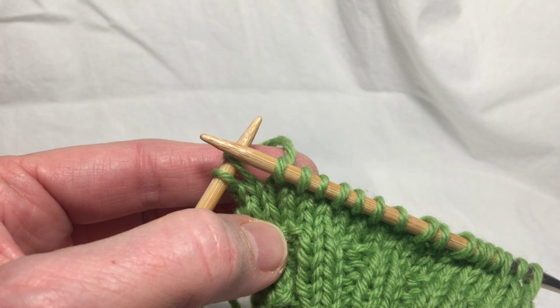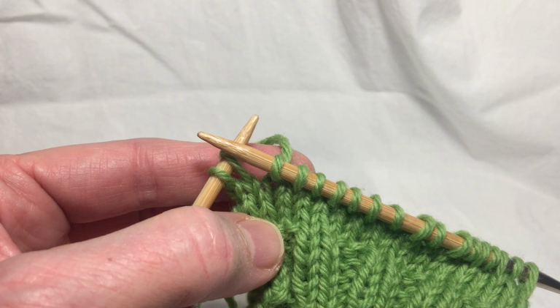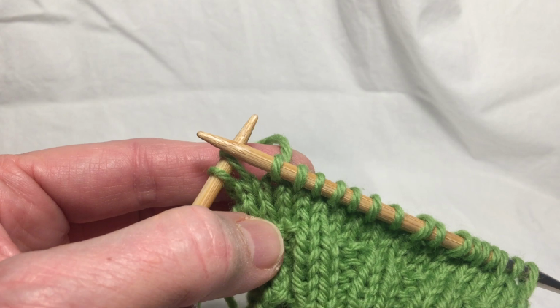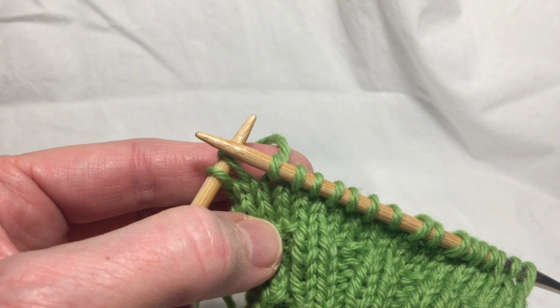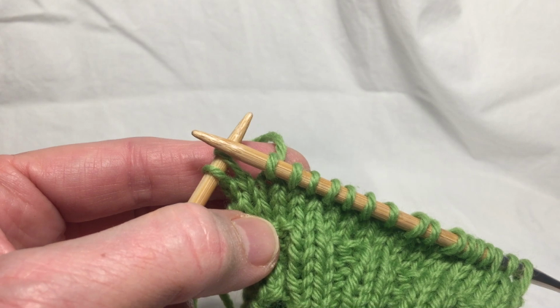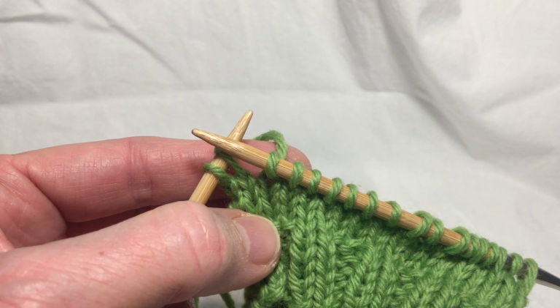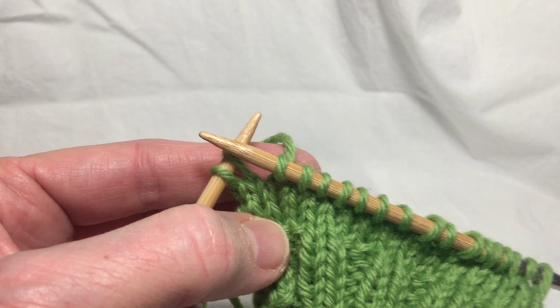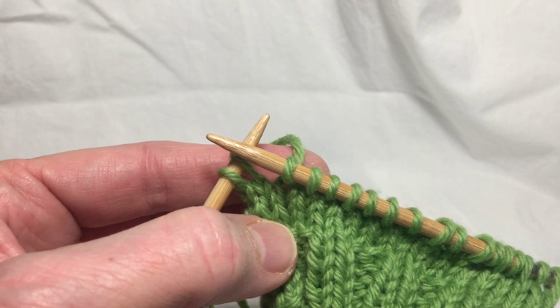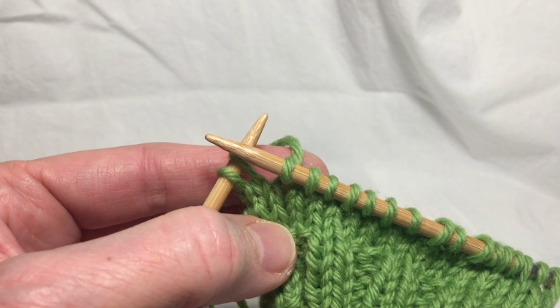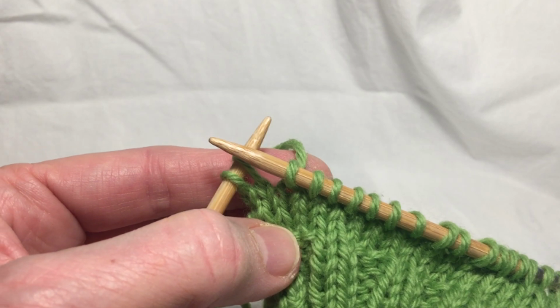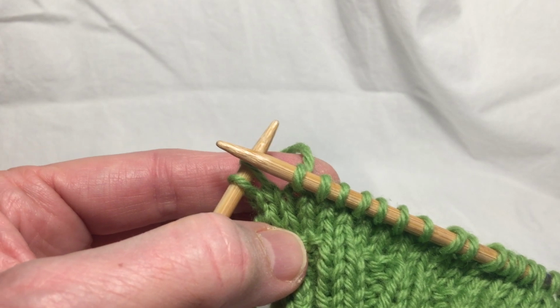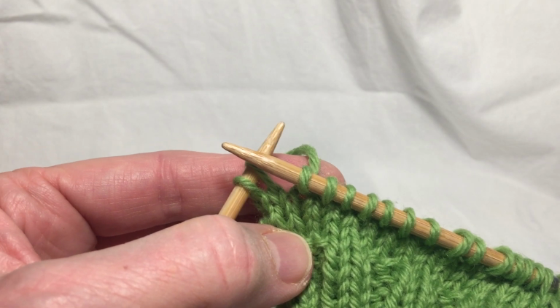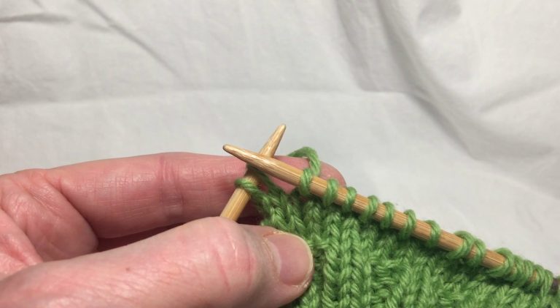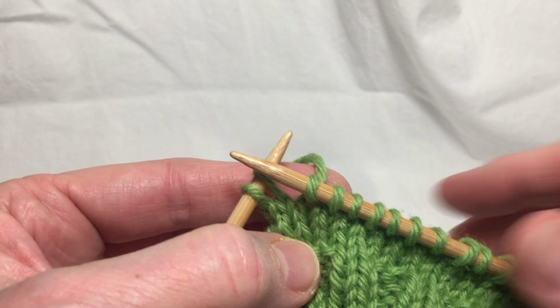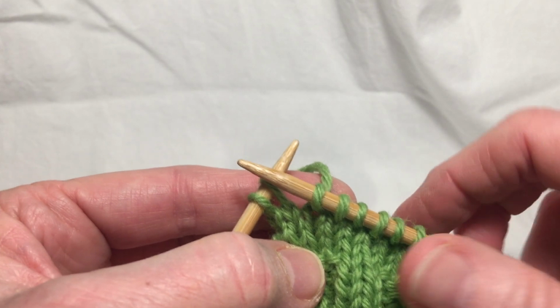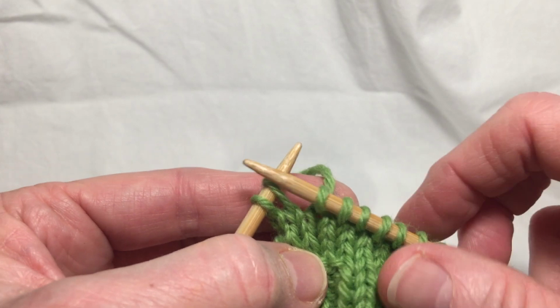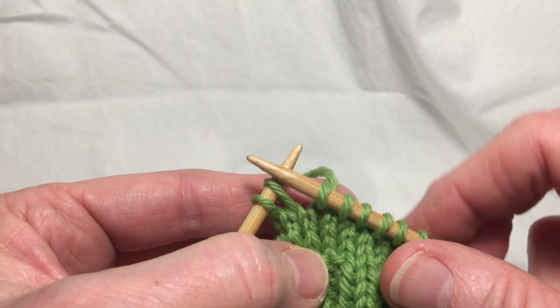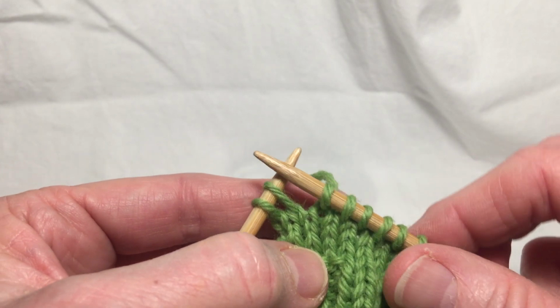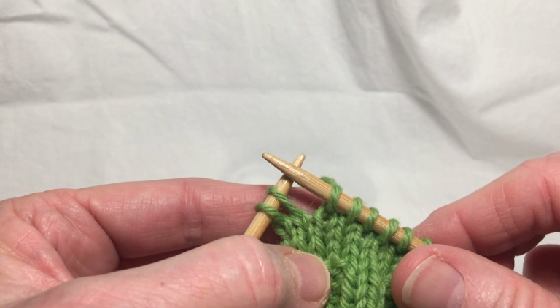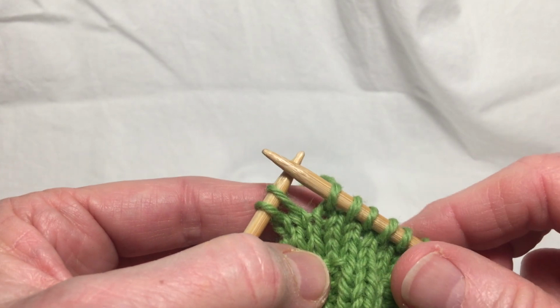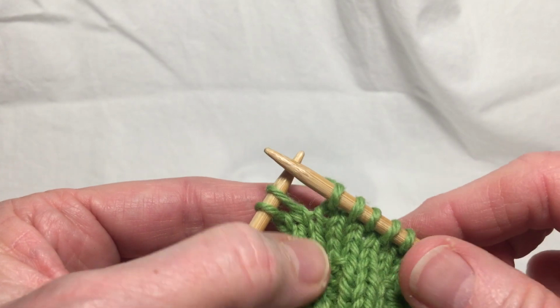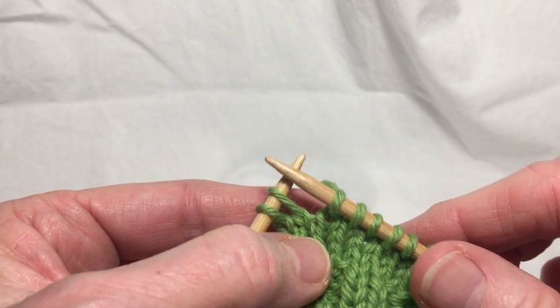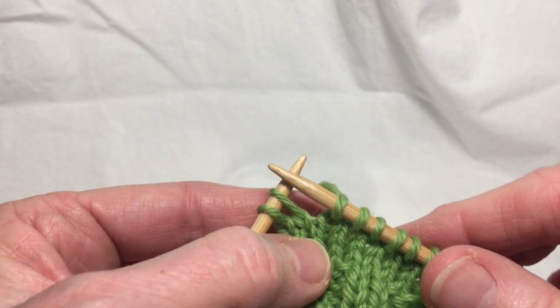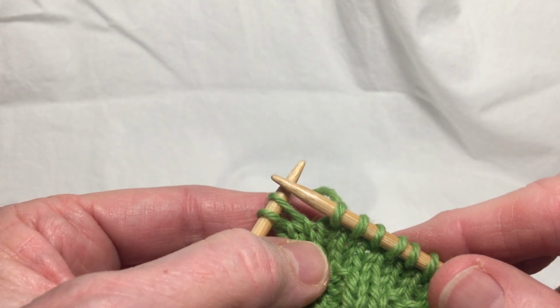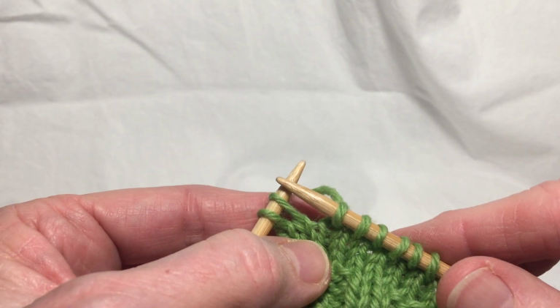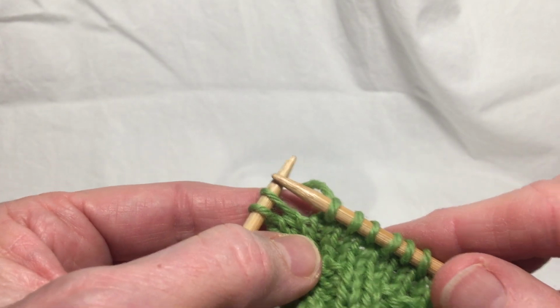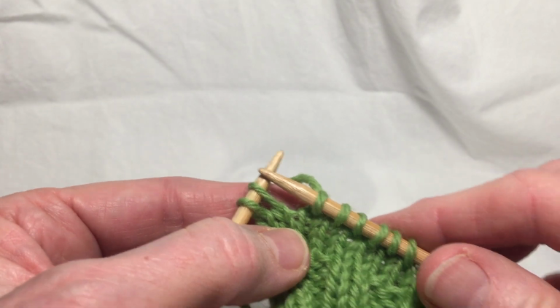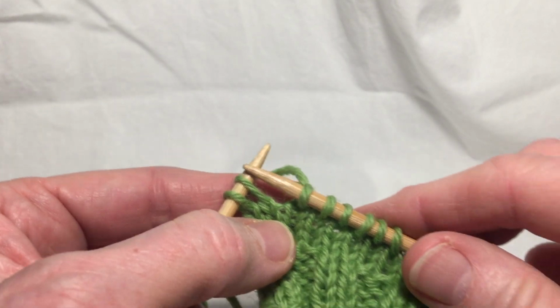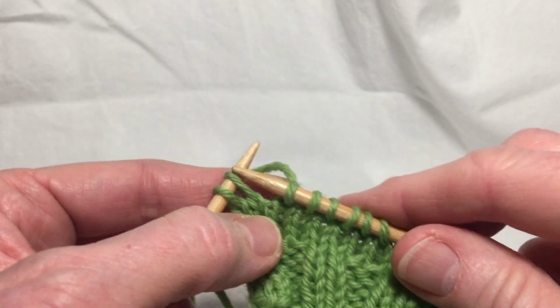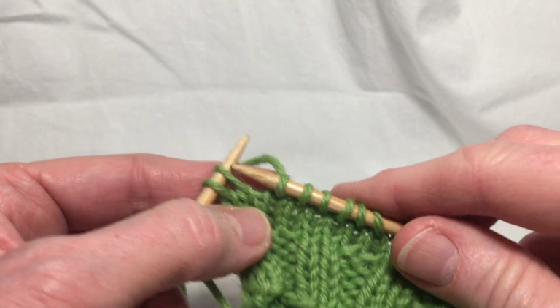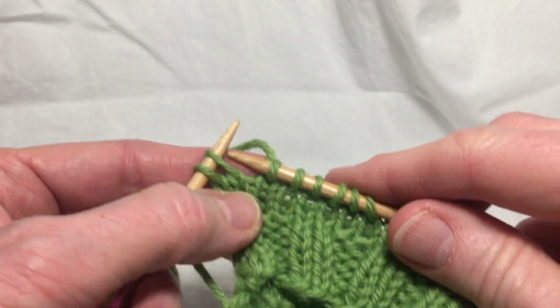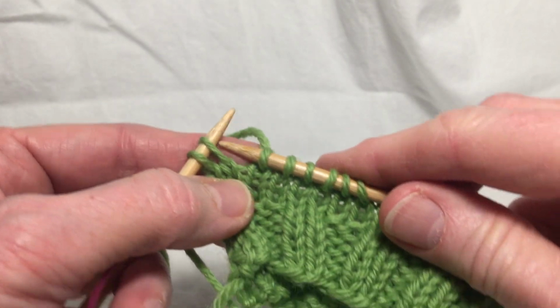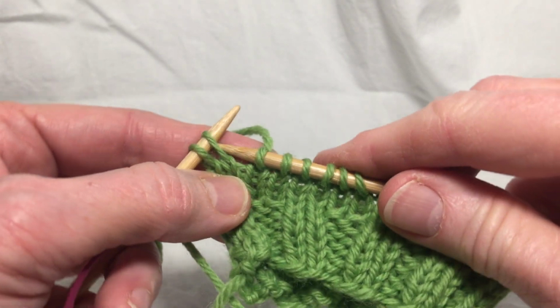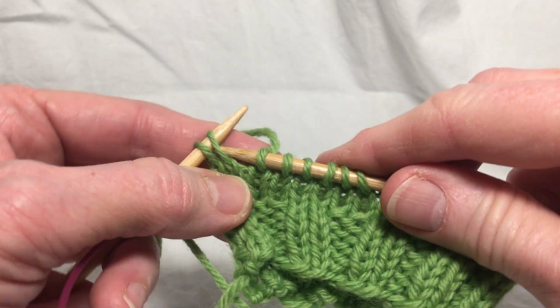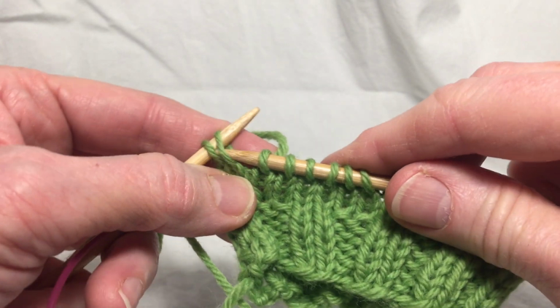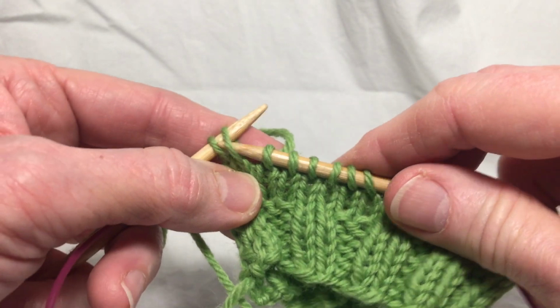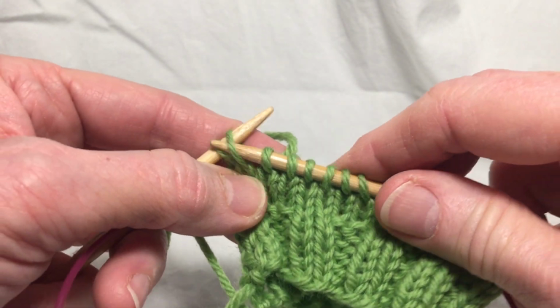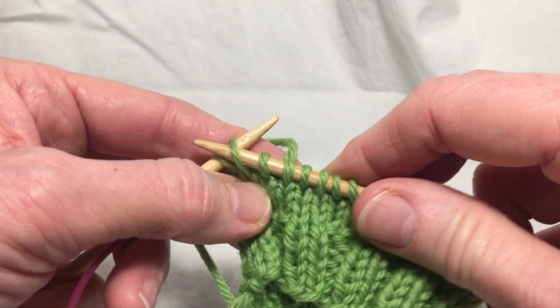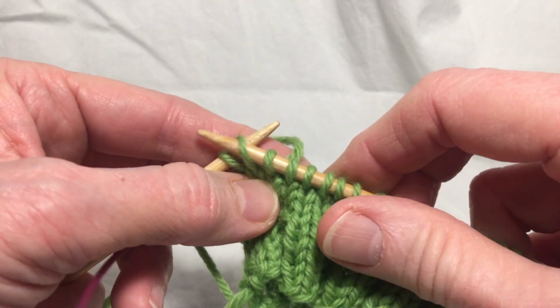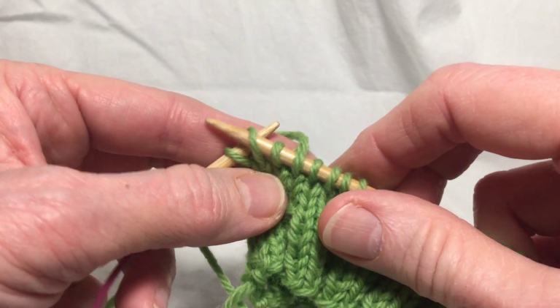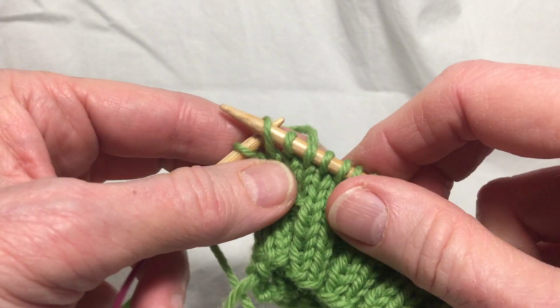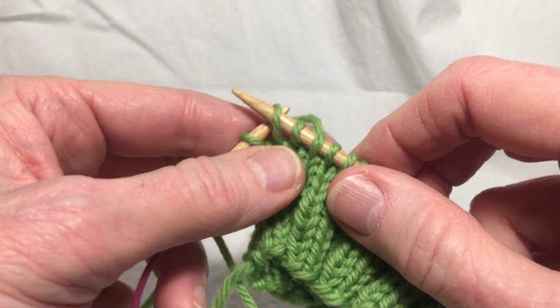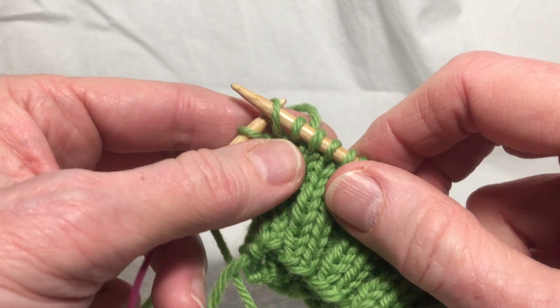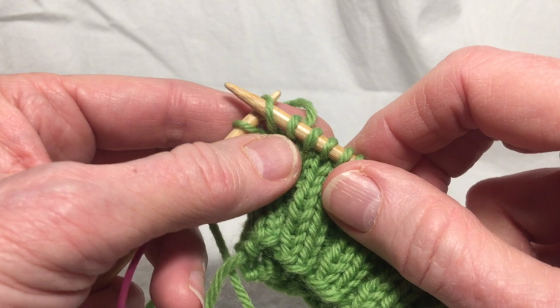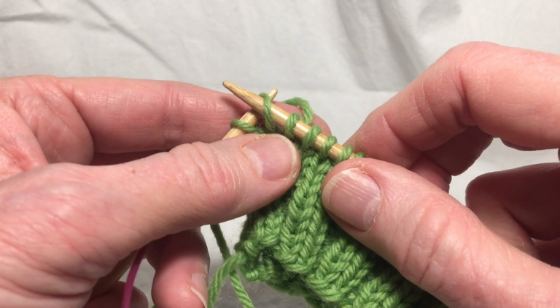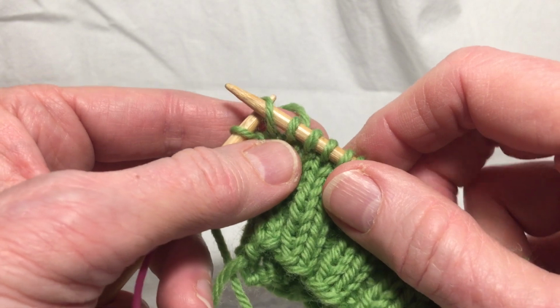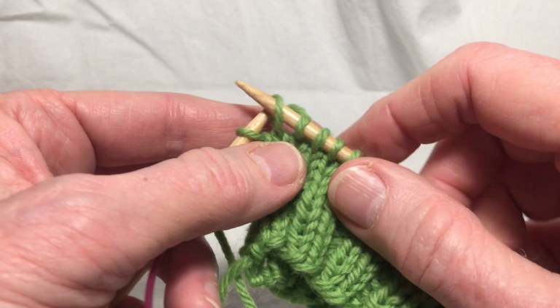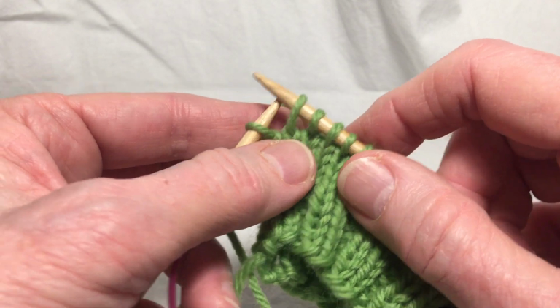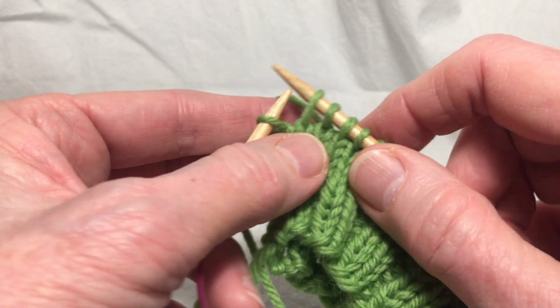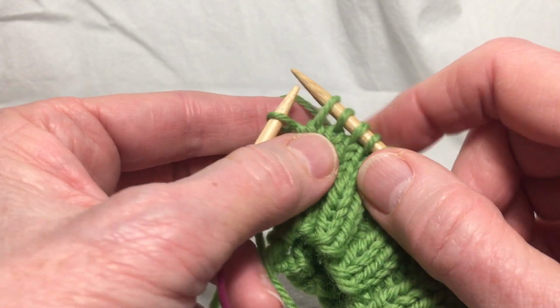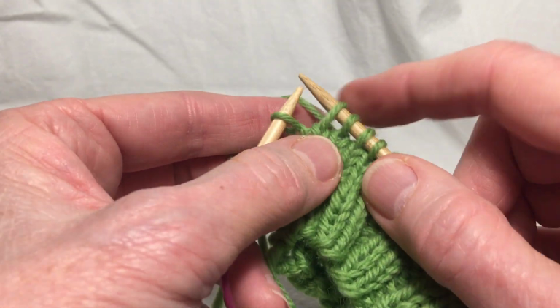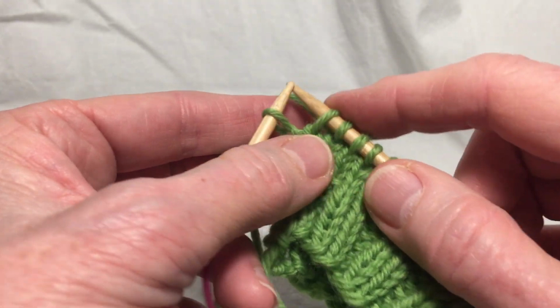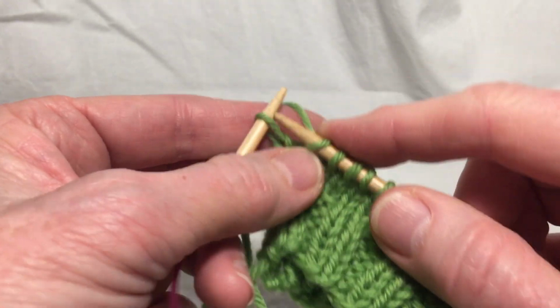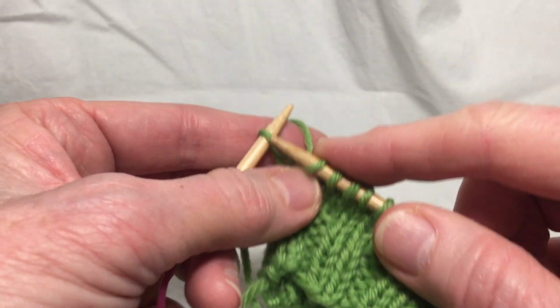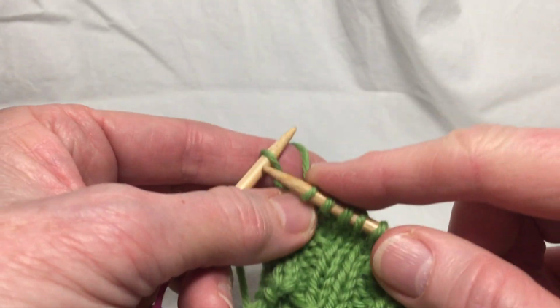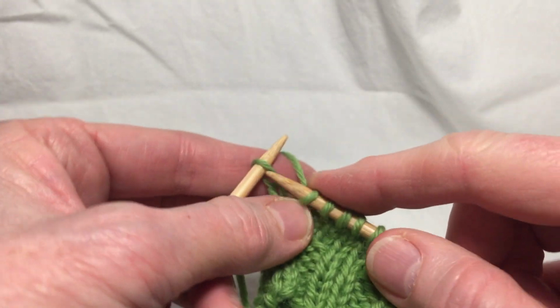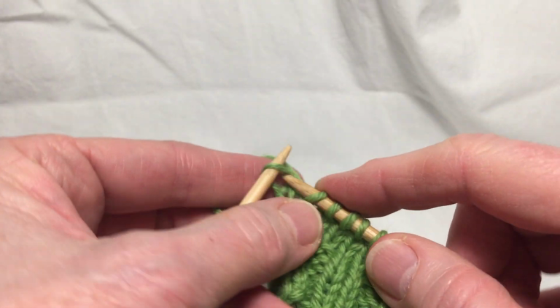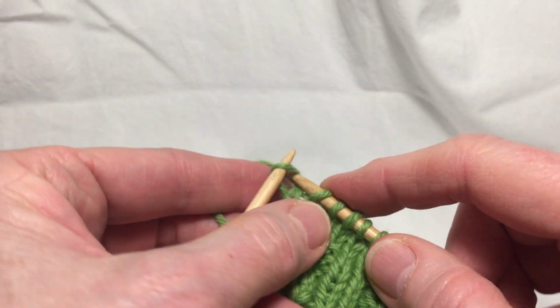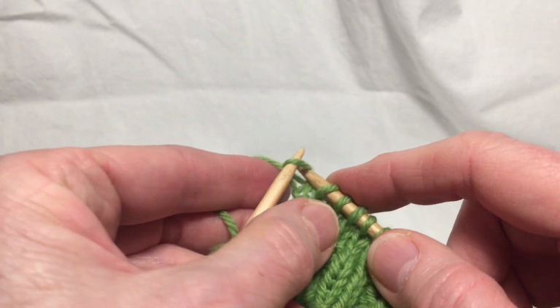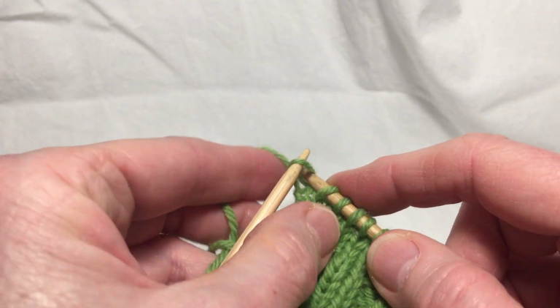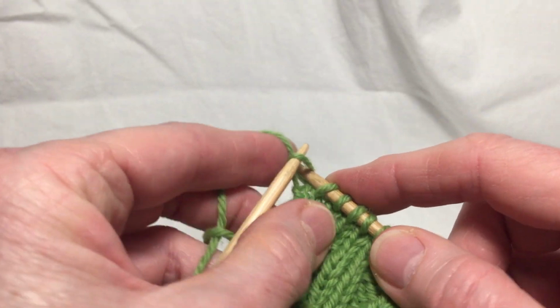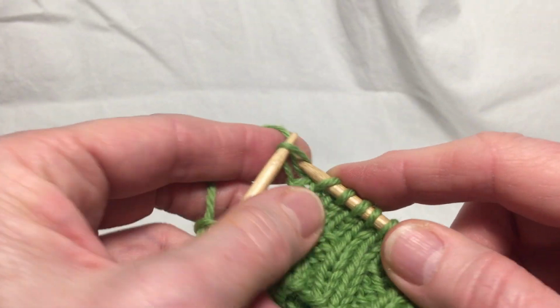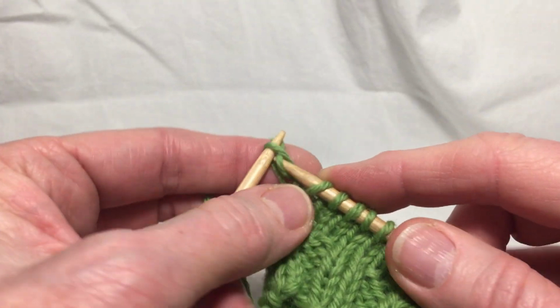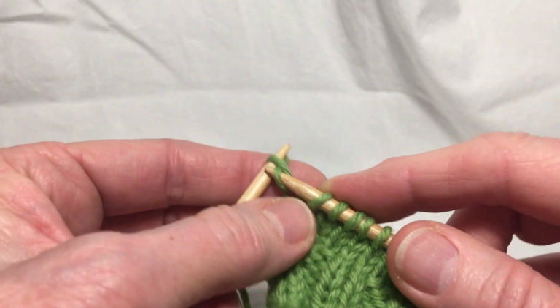Here I am at the end of the first row. I will do the last two stitches: slip one and knit one.